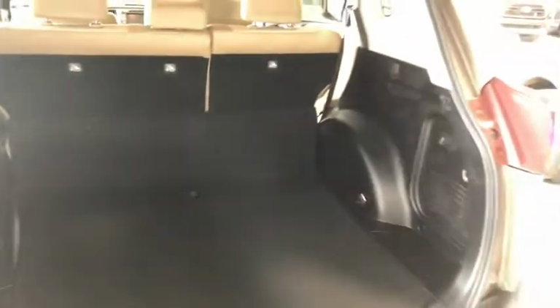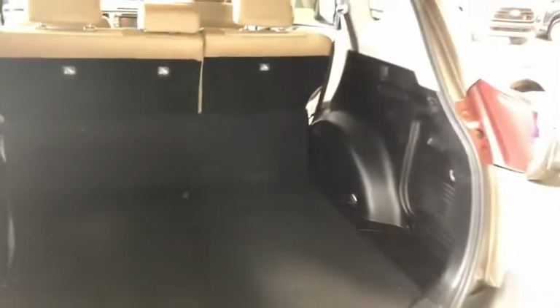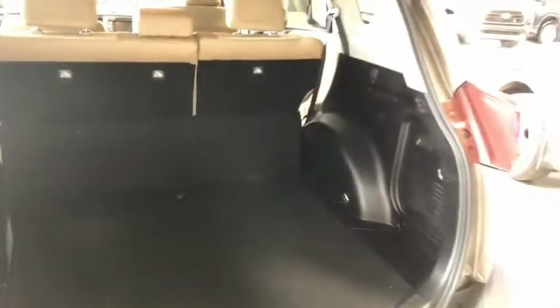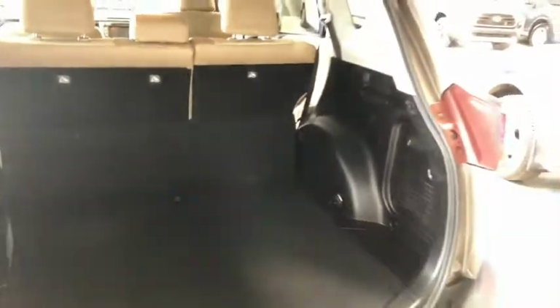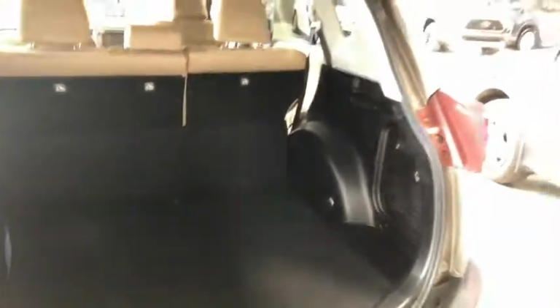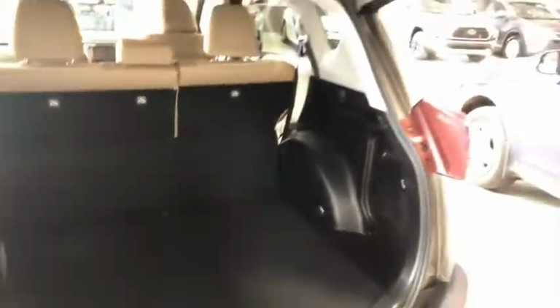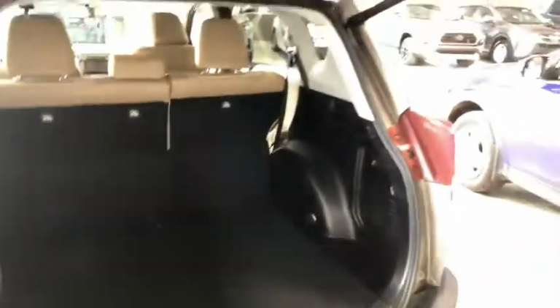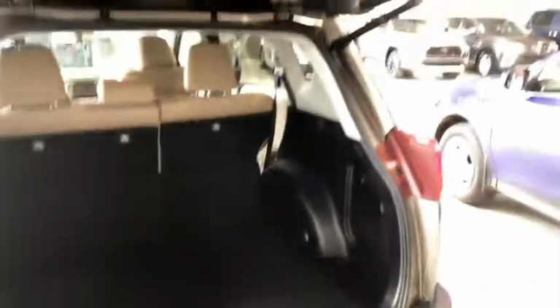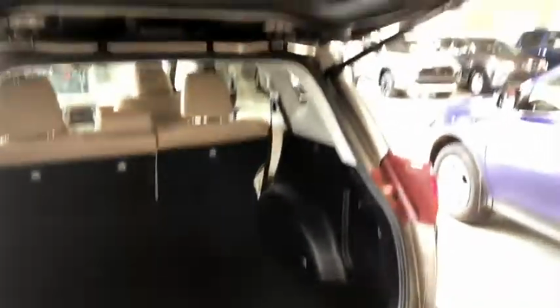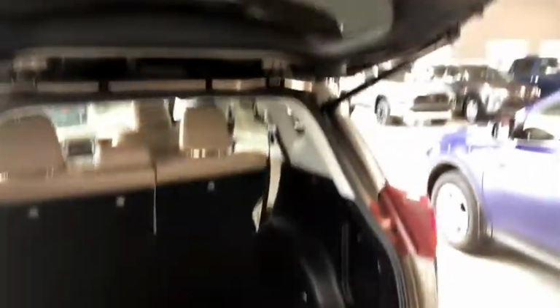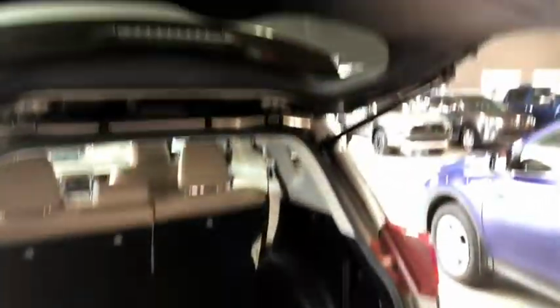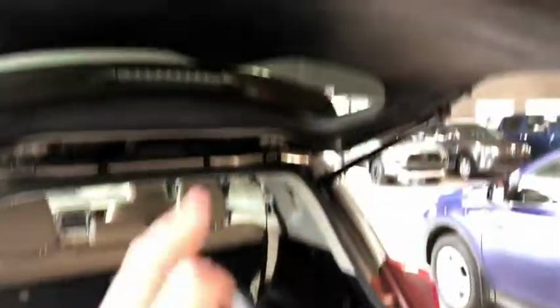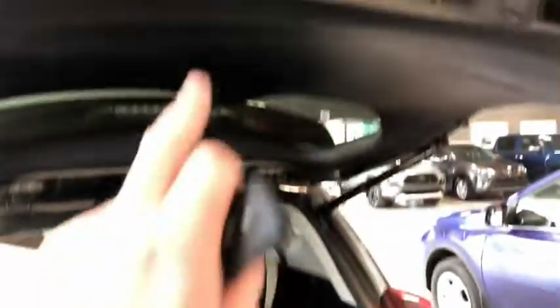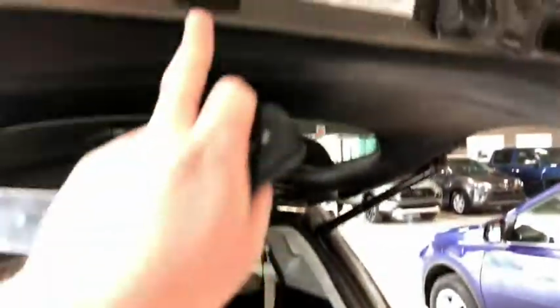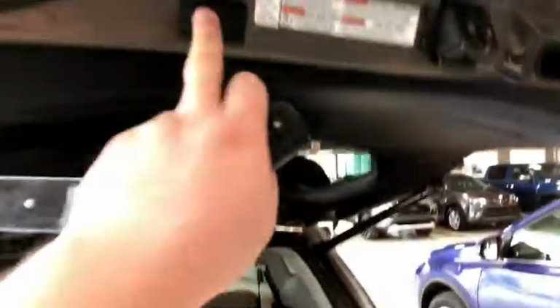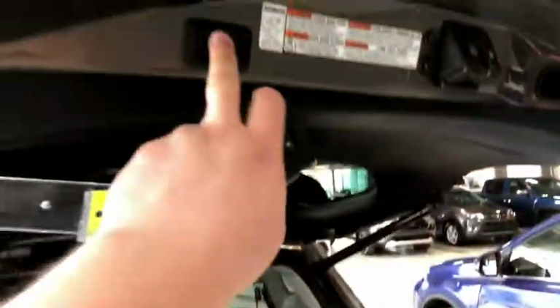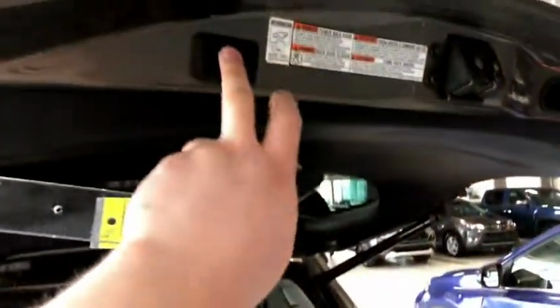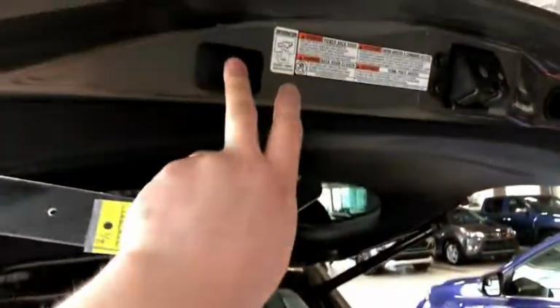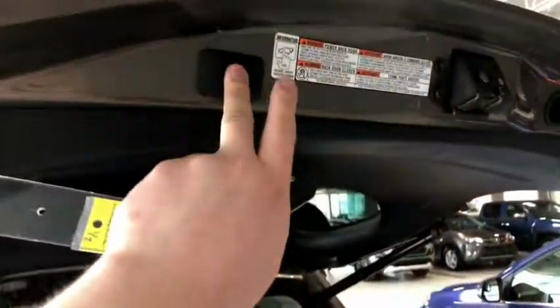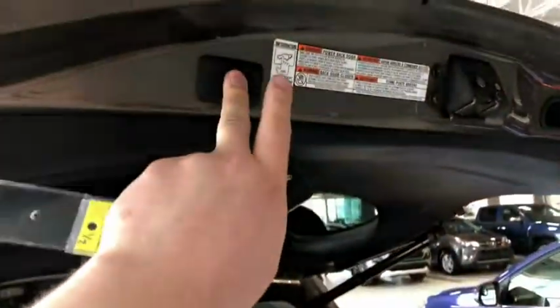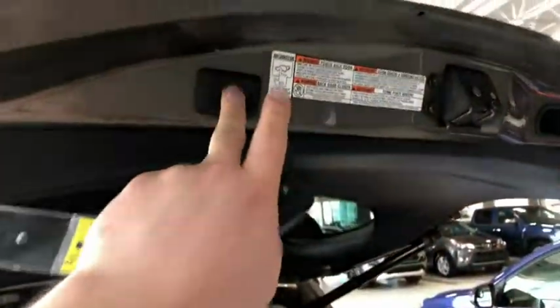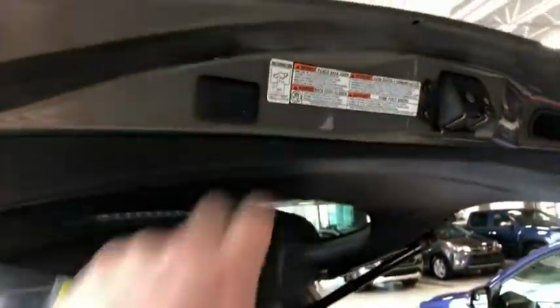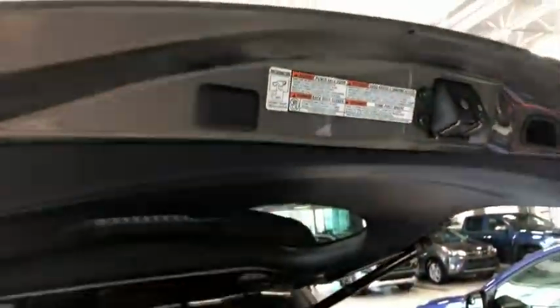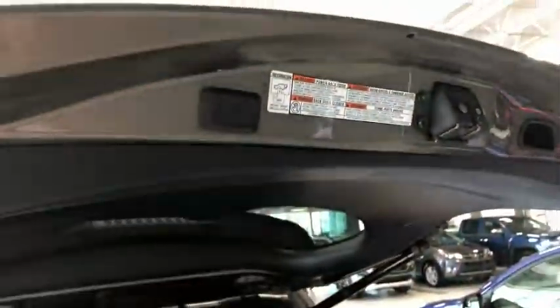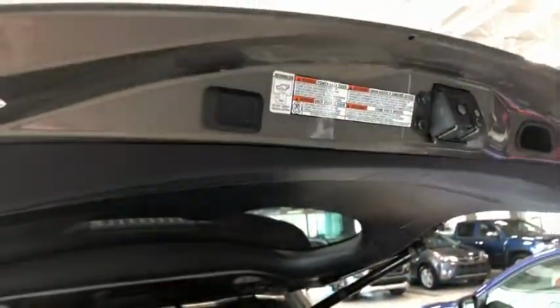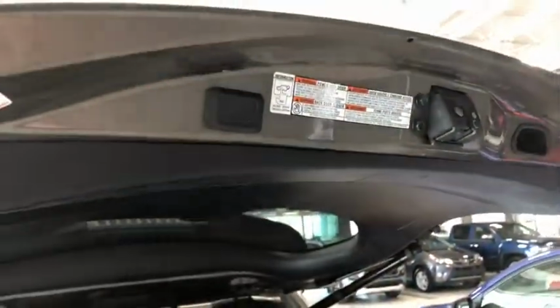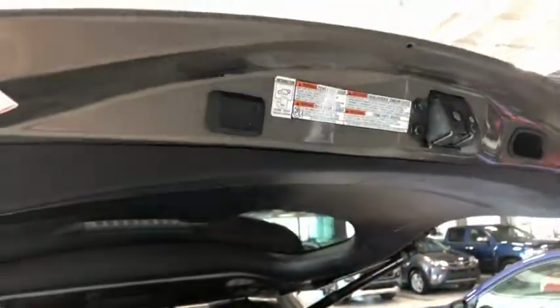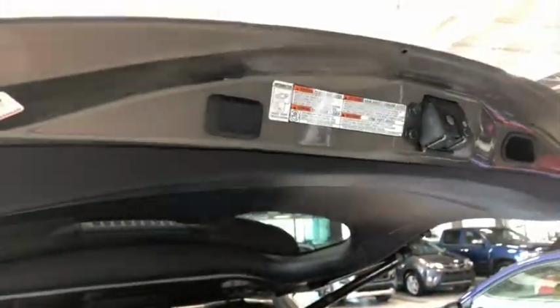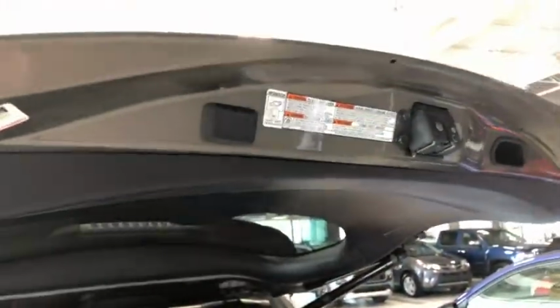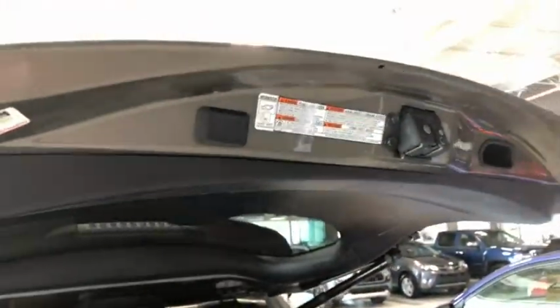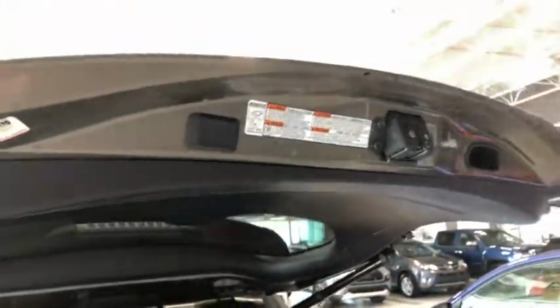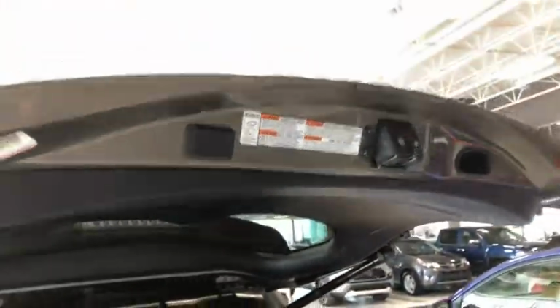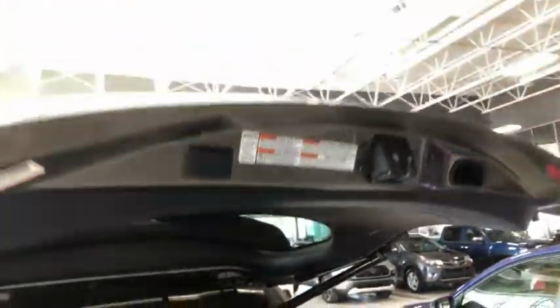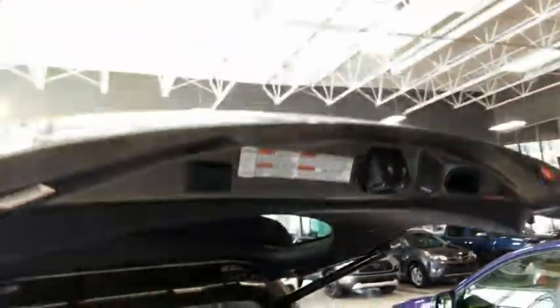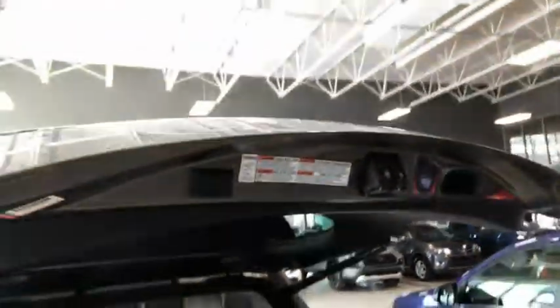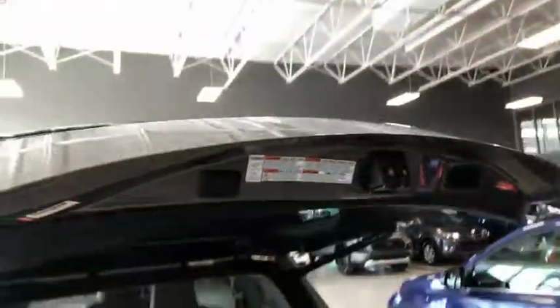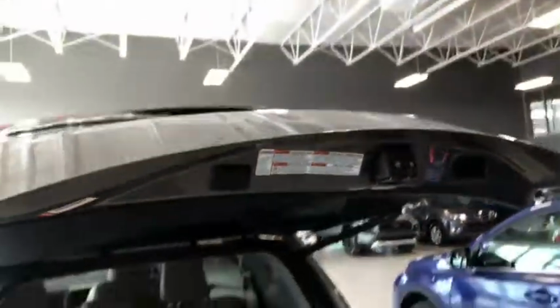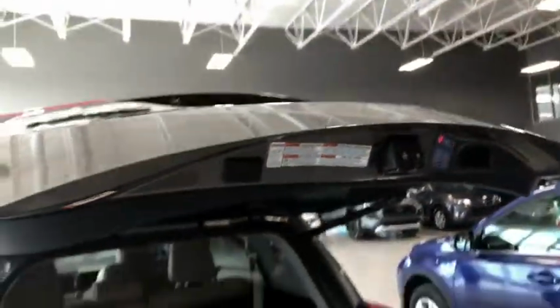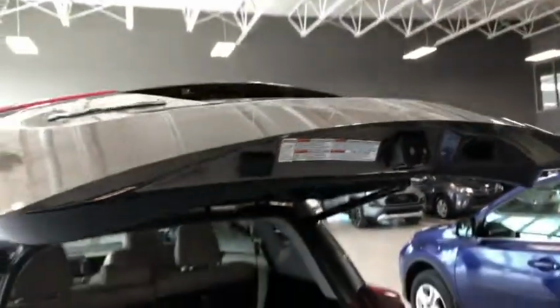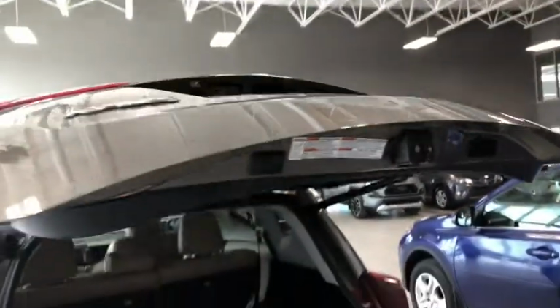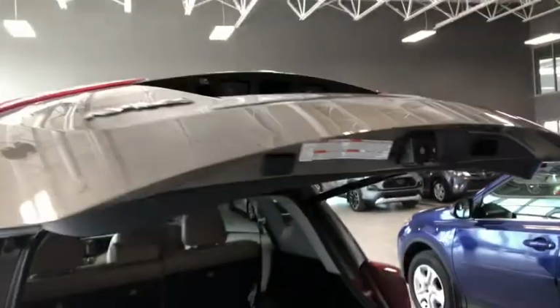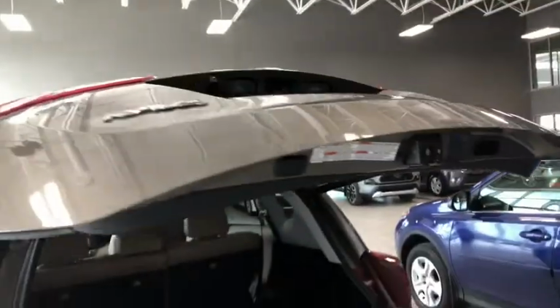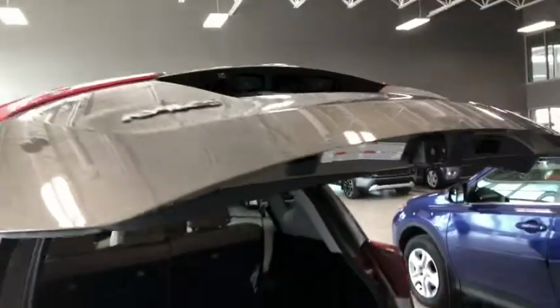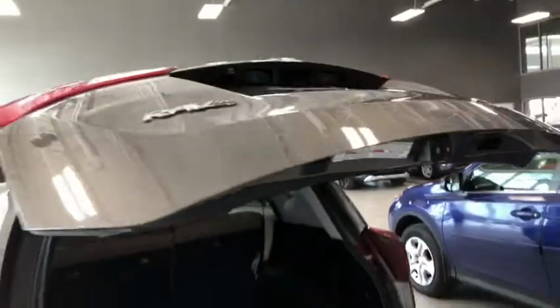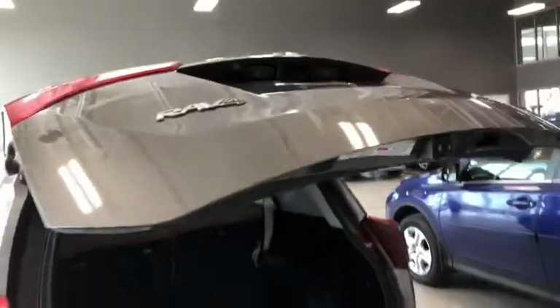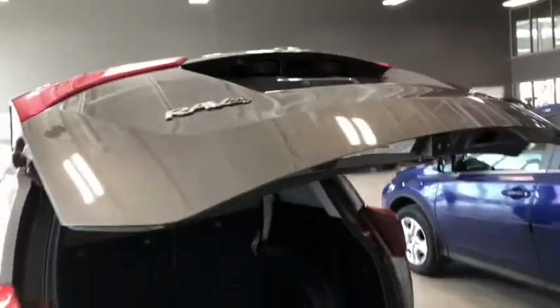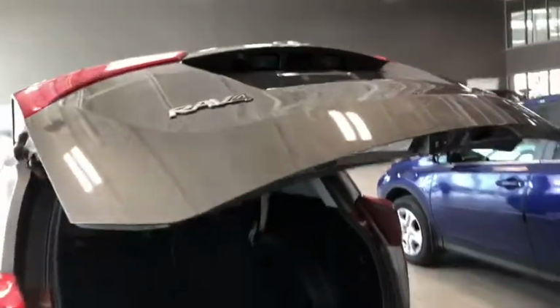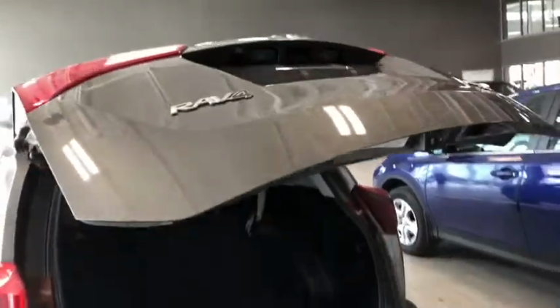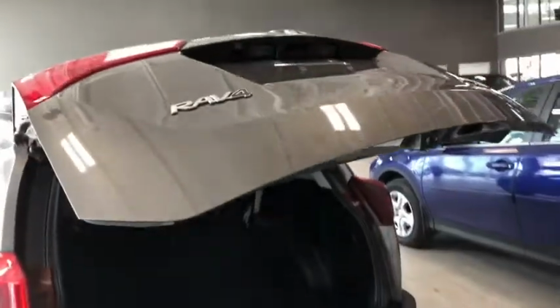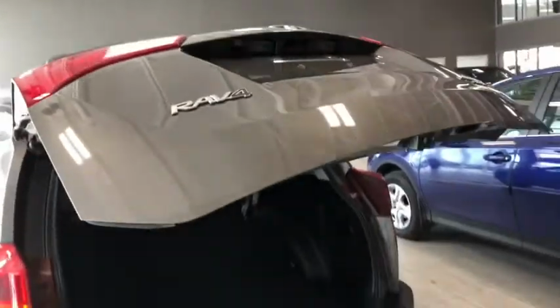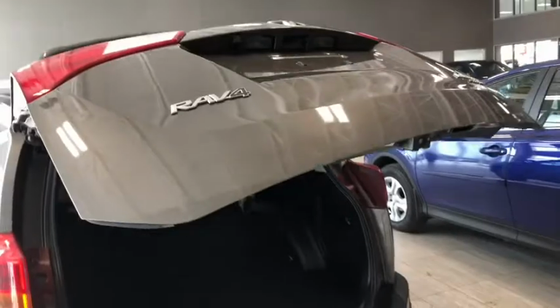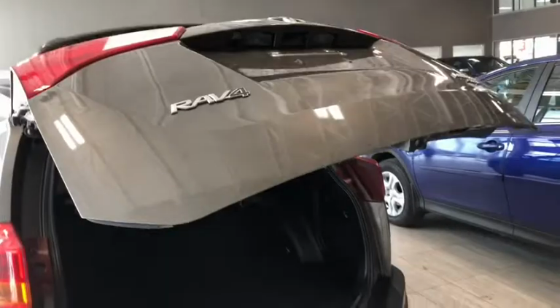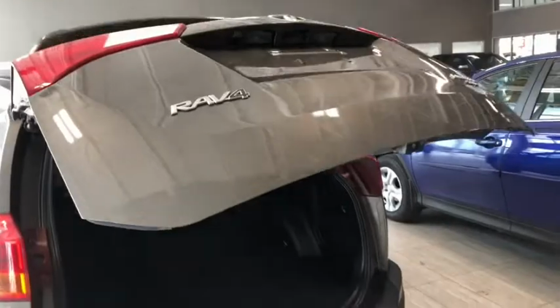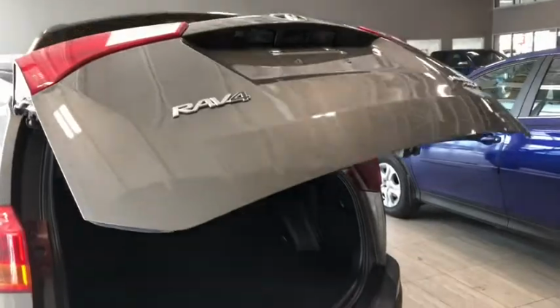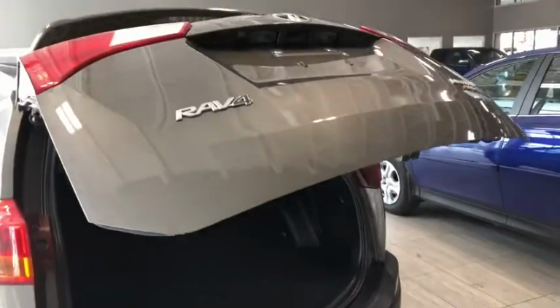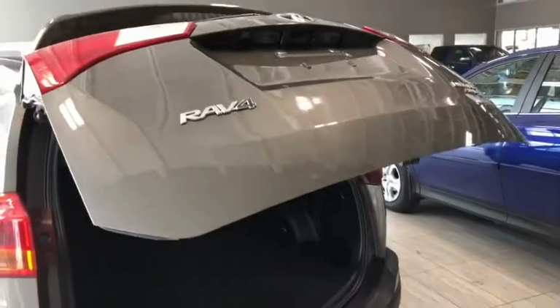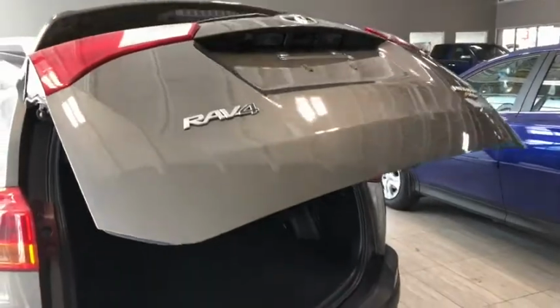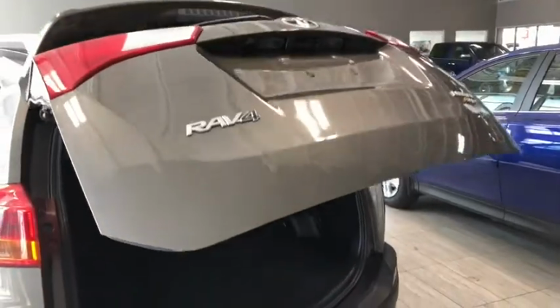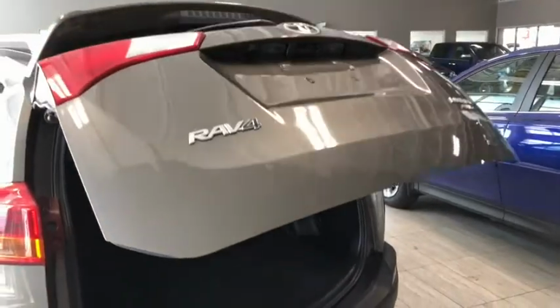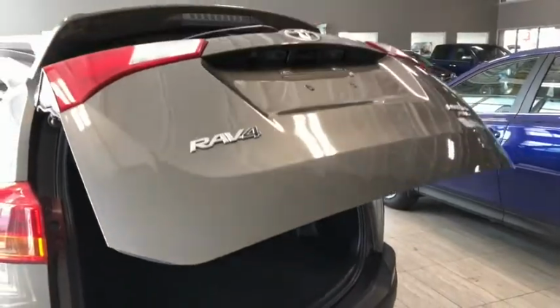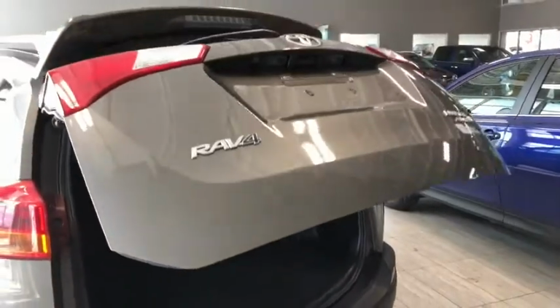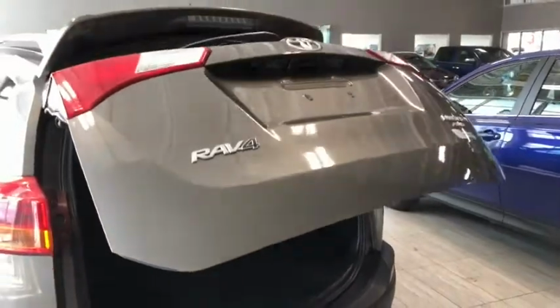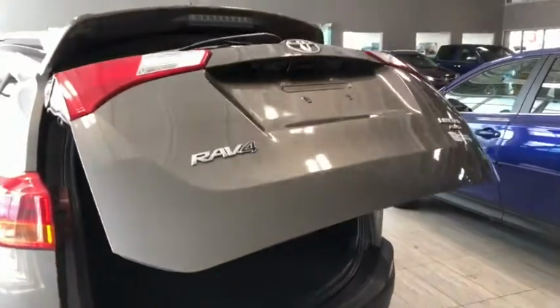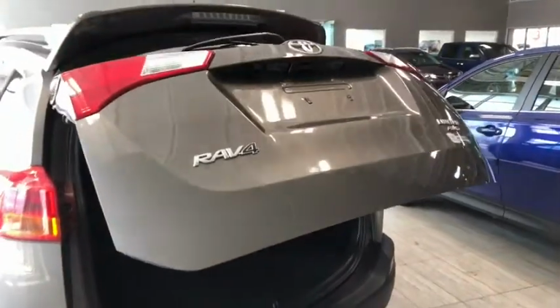To close up all you've gotta do is just press this button right up top and that power liftgate will close on its own.